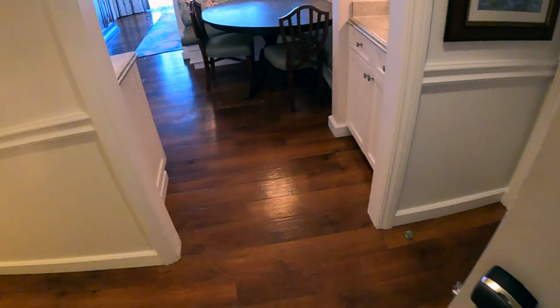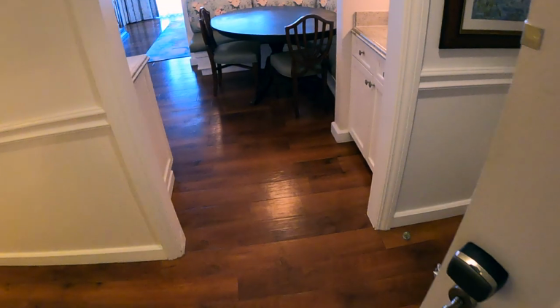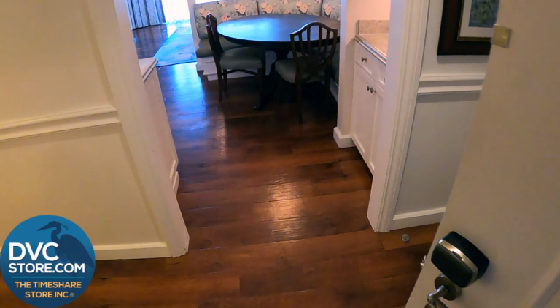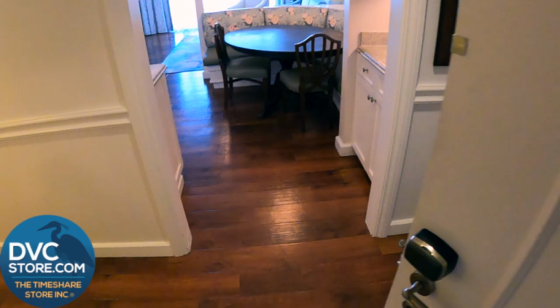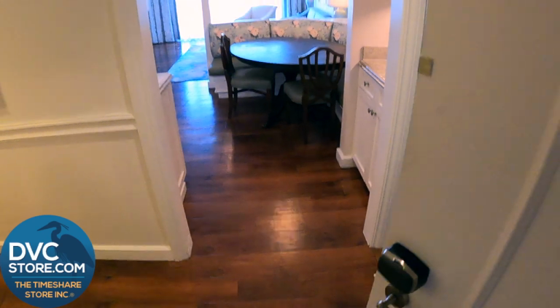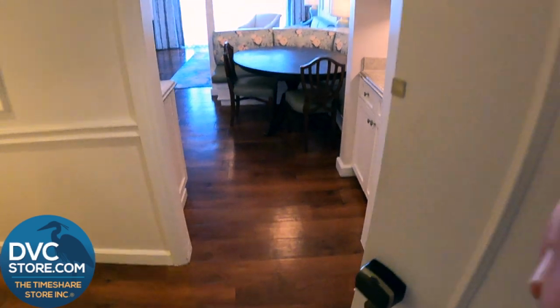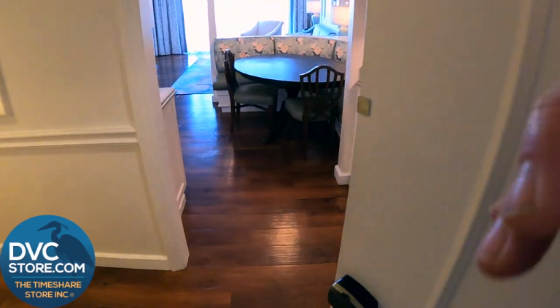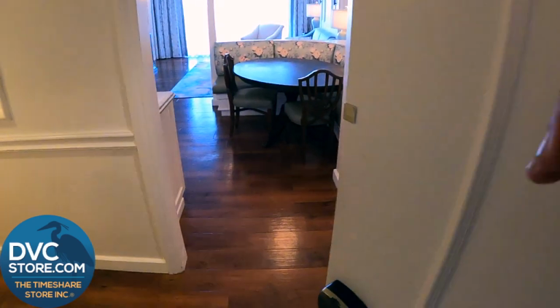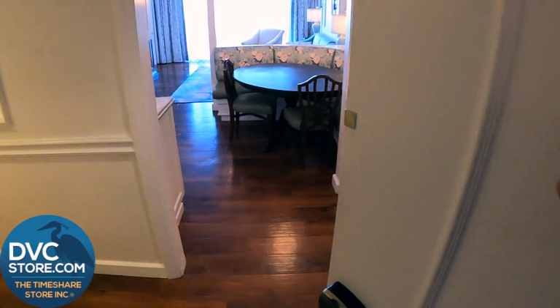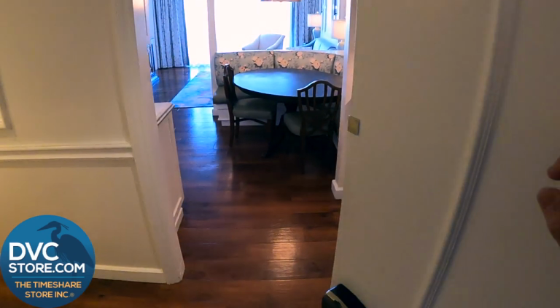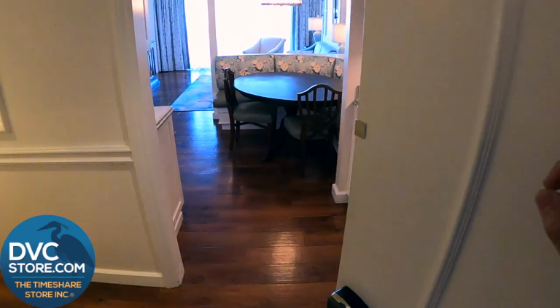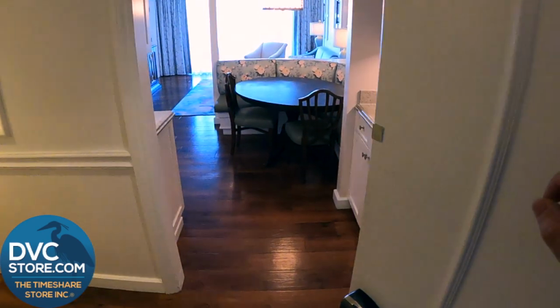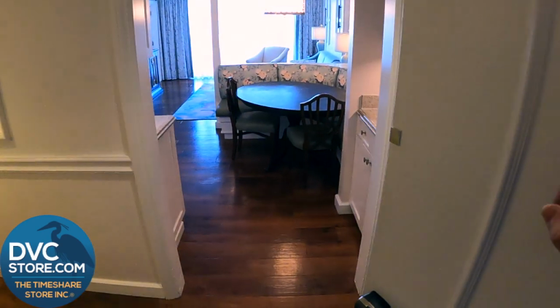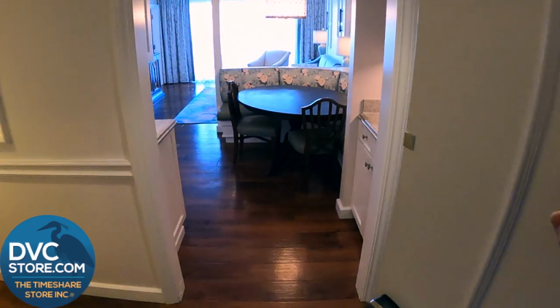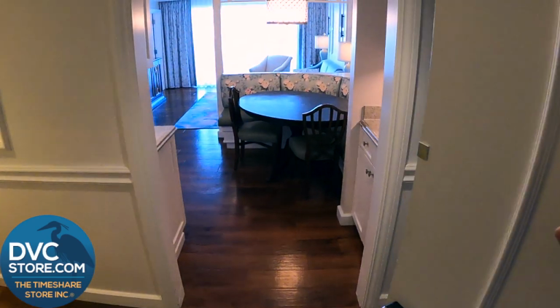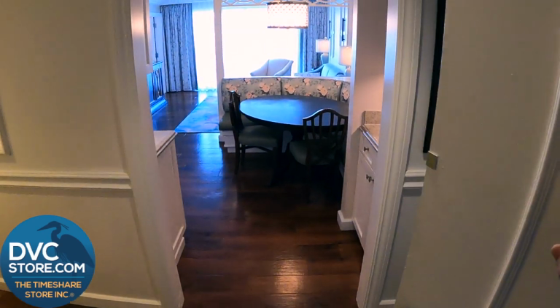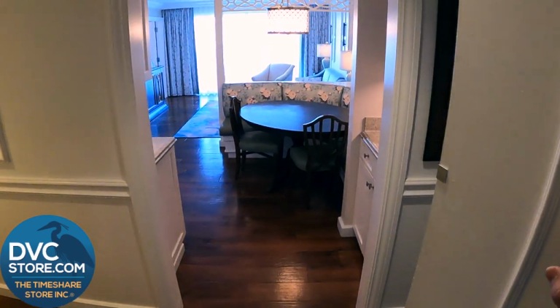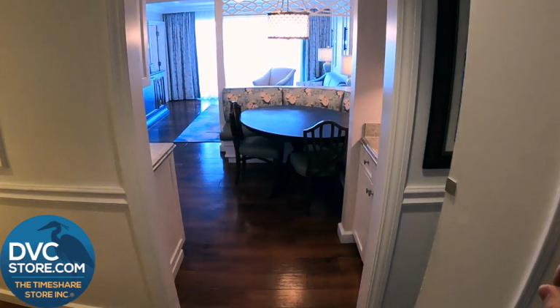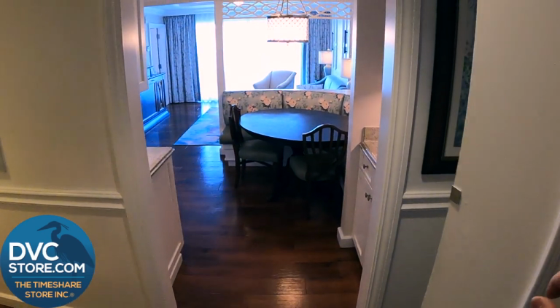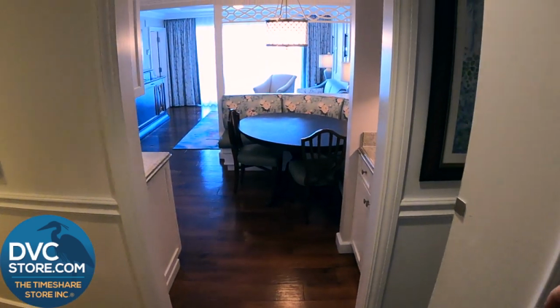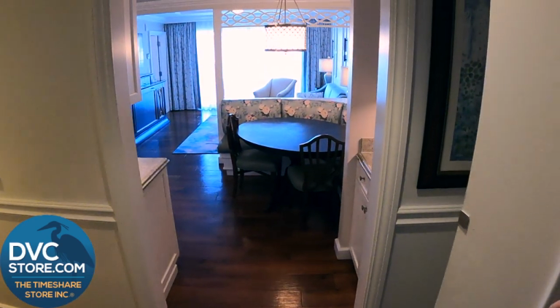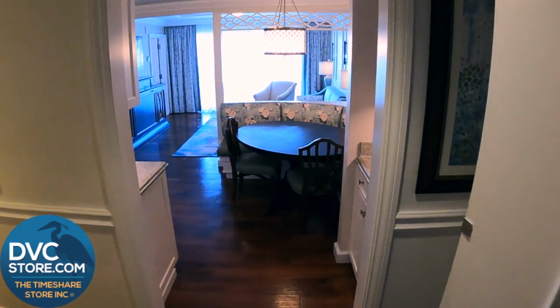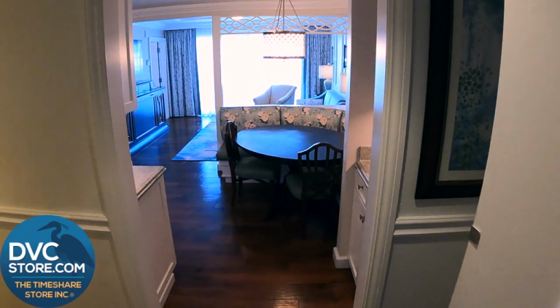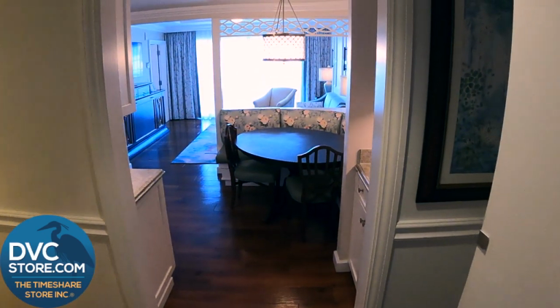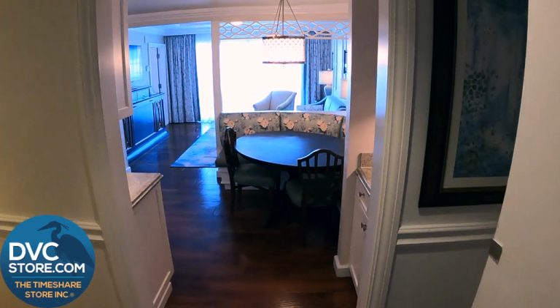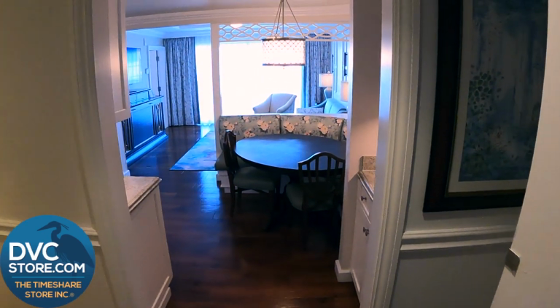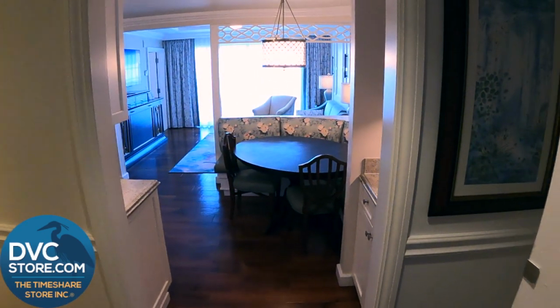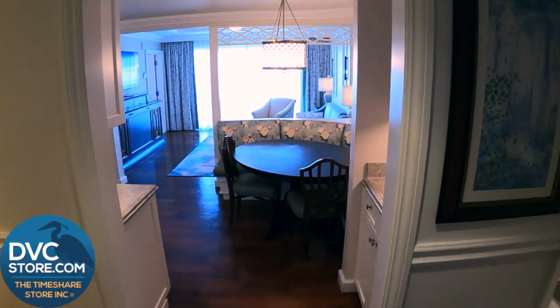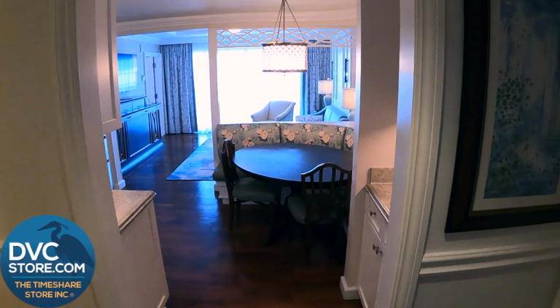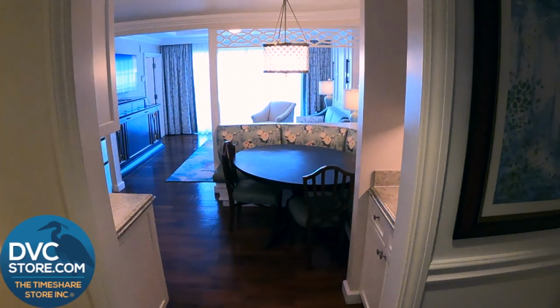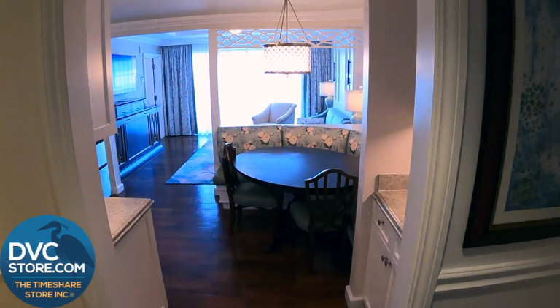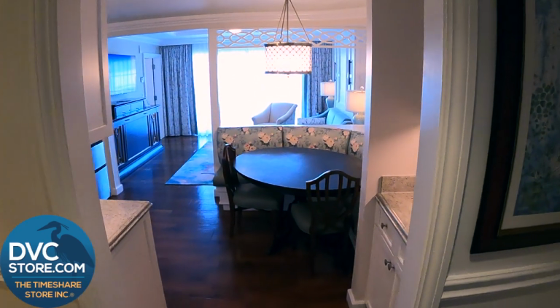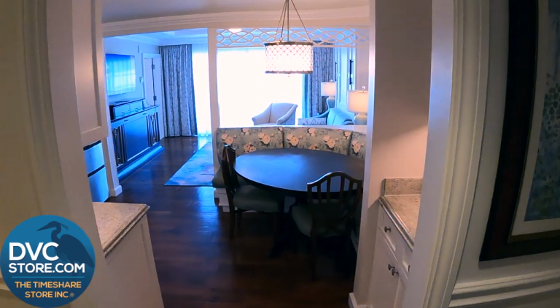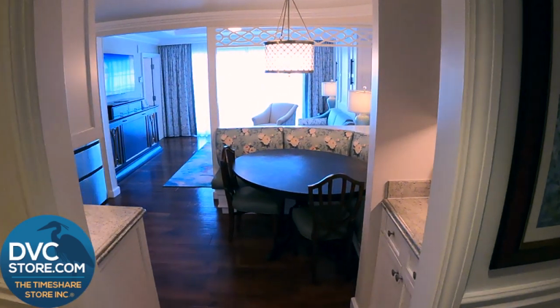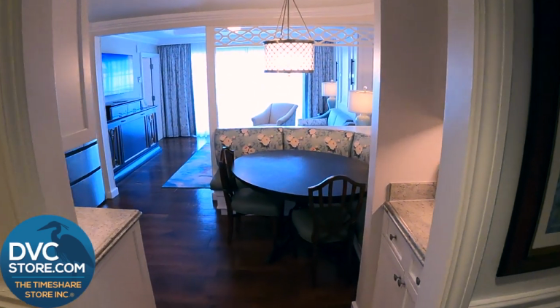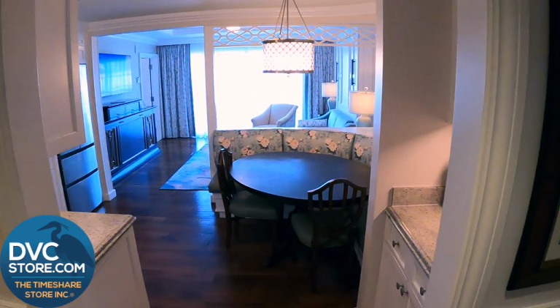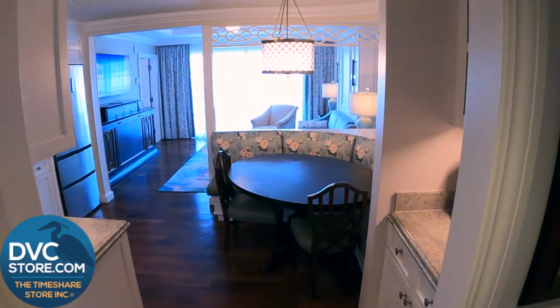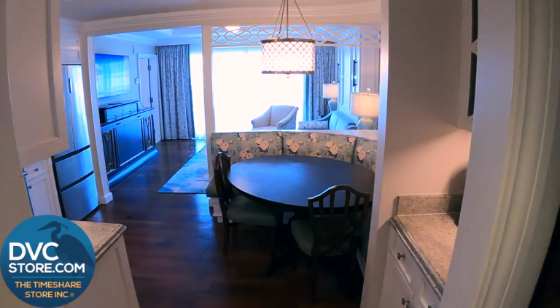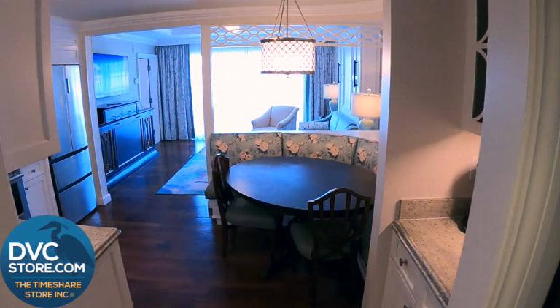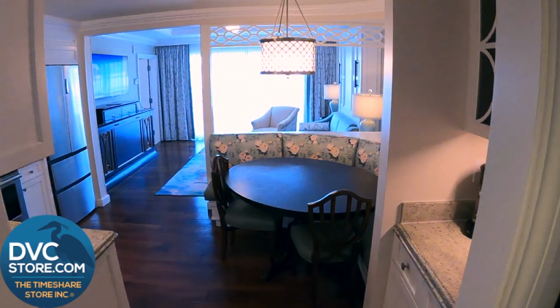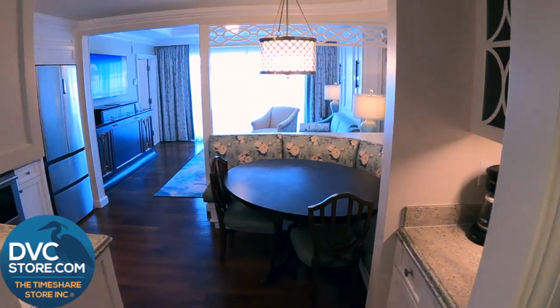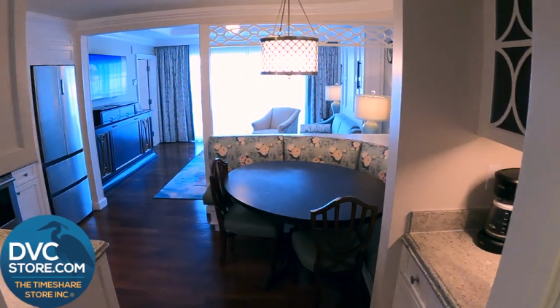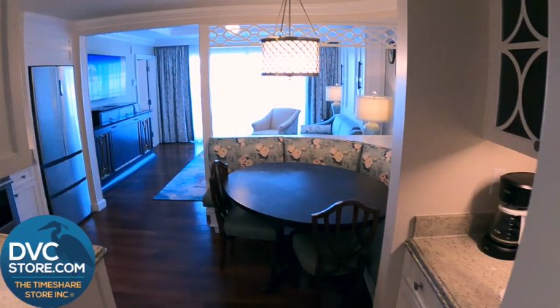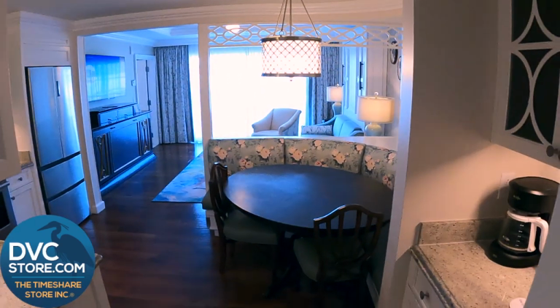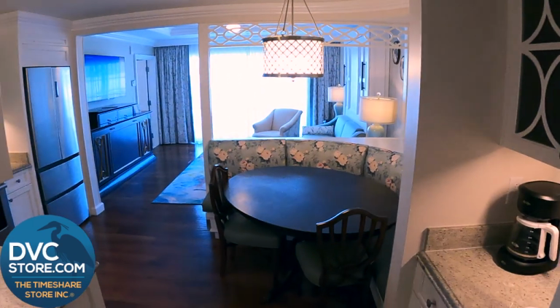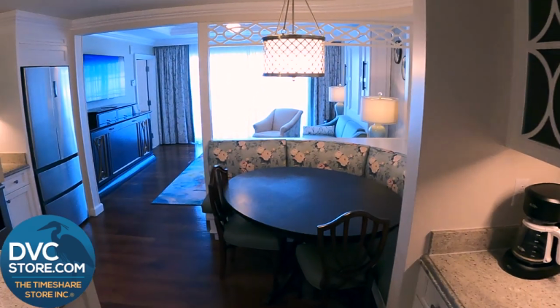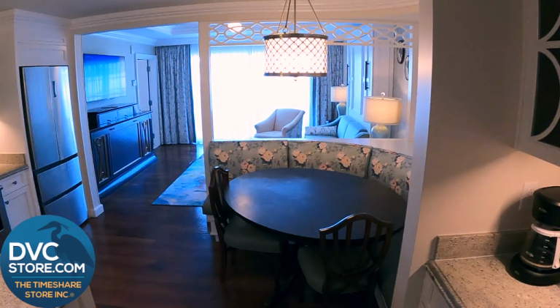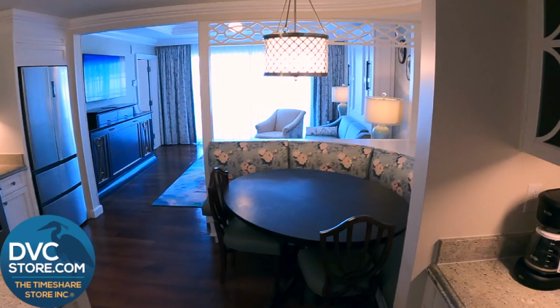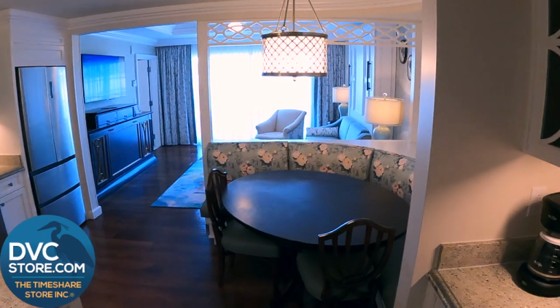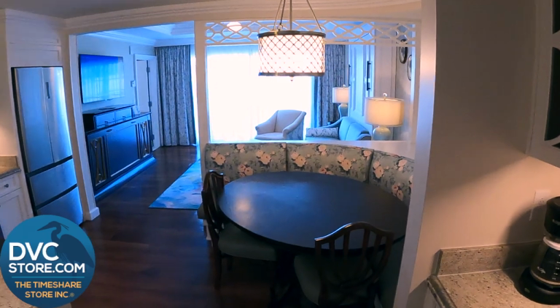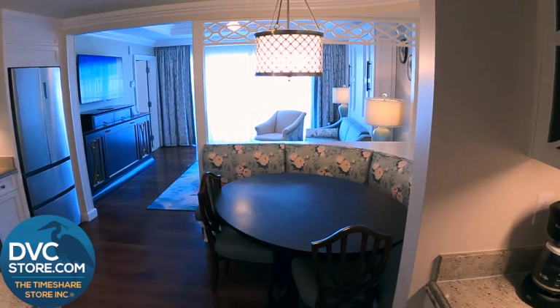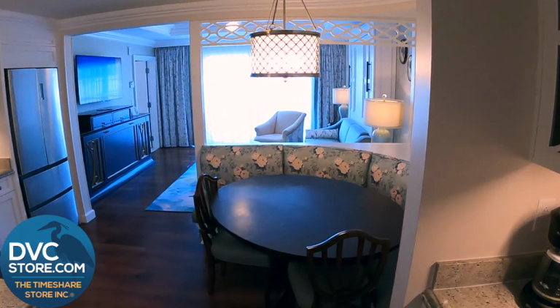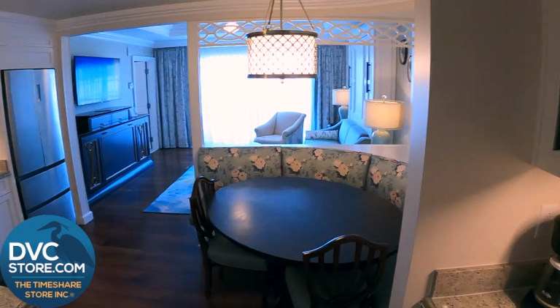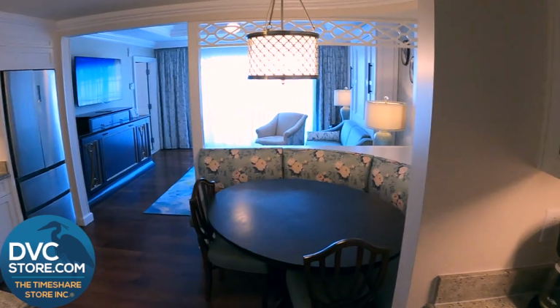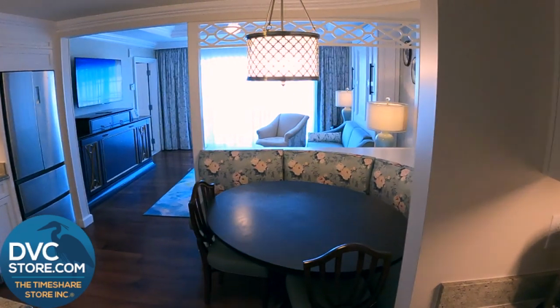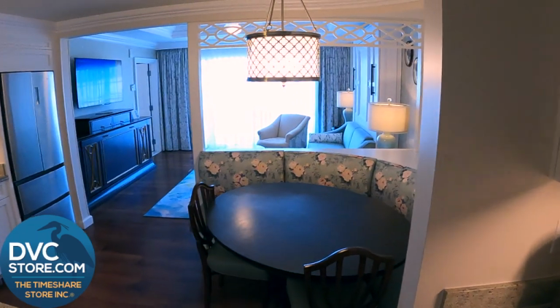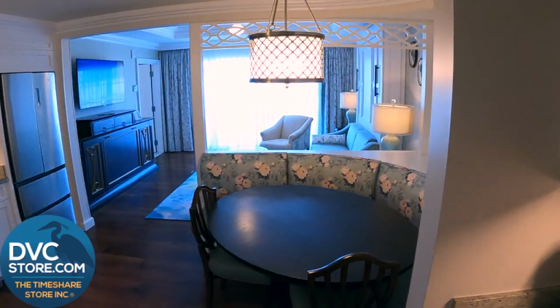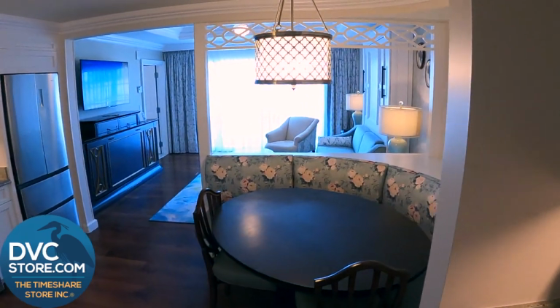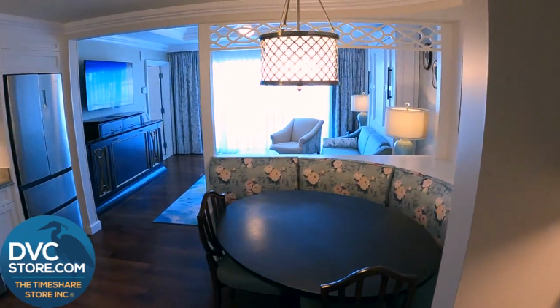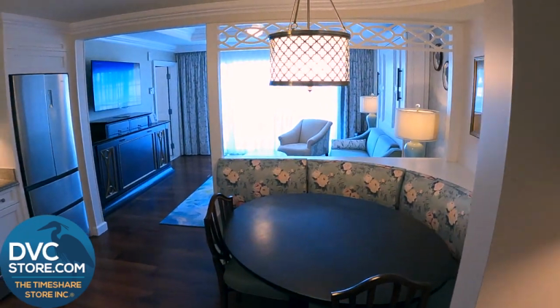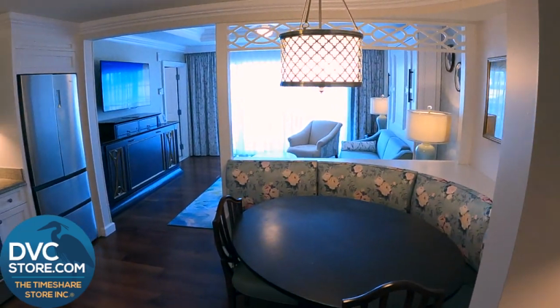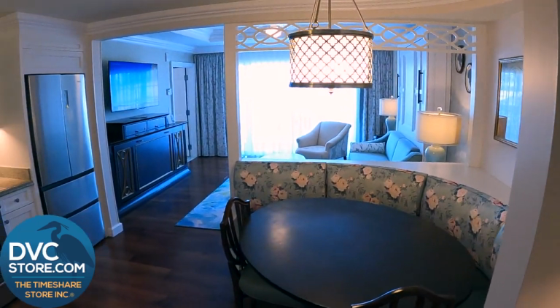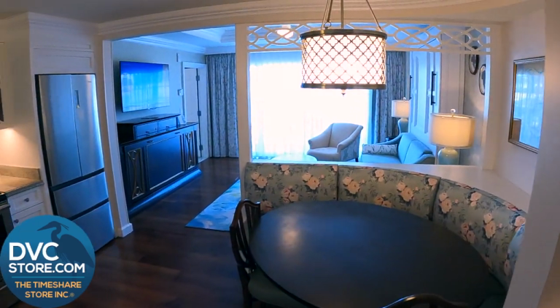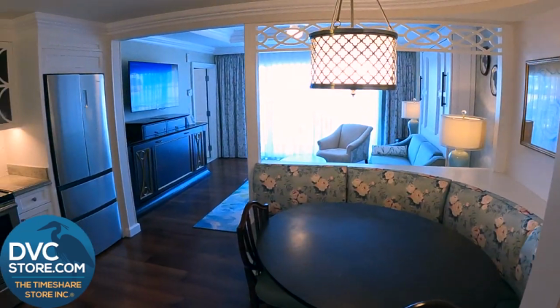Have you ever wondered what it's like to stay at the Grand Floridian in a one-bedroom Disney Vacation Club villa? Well, here's a look.